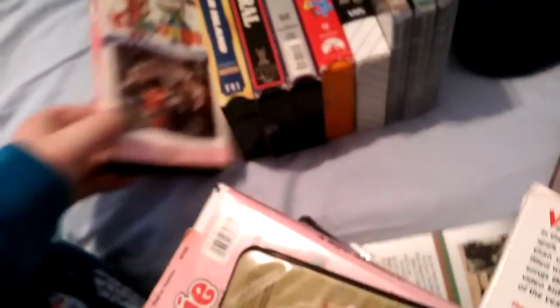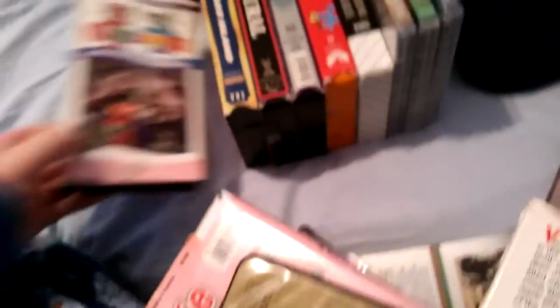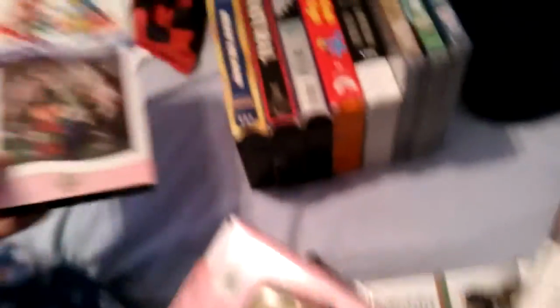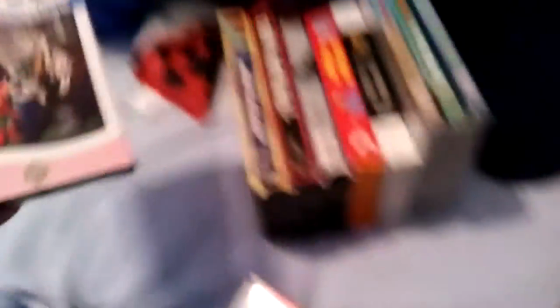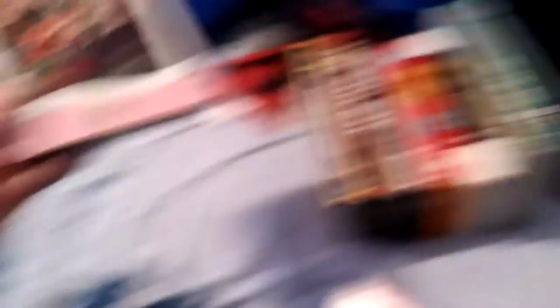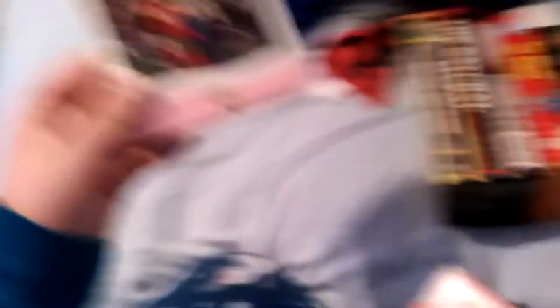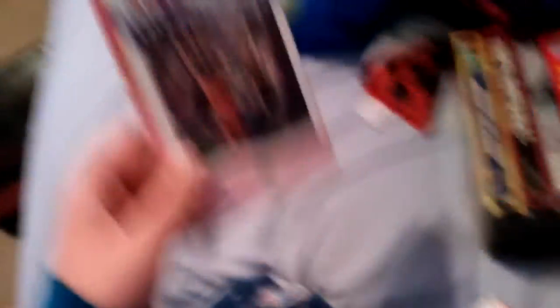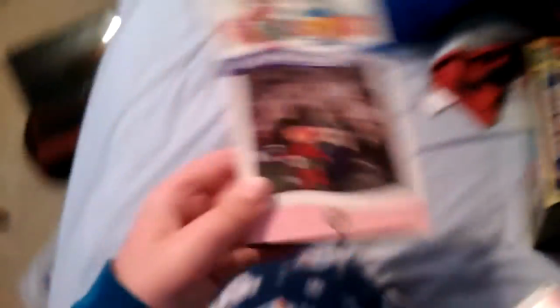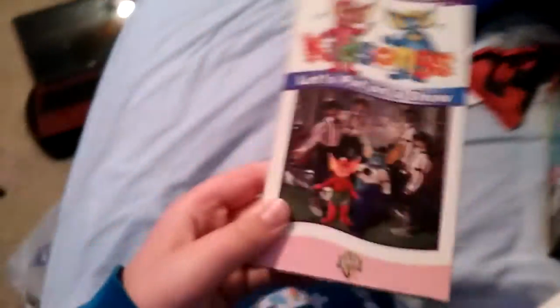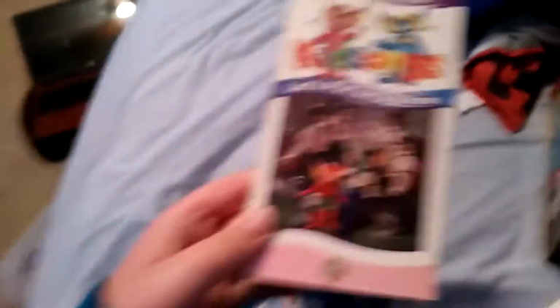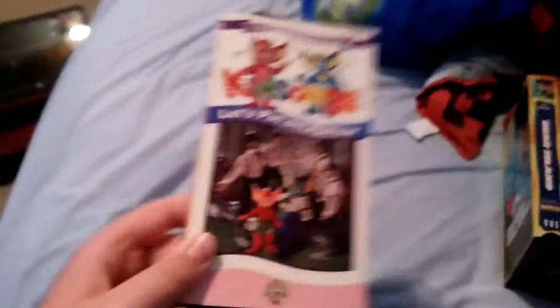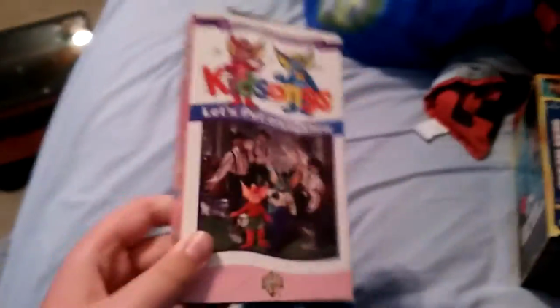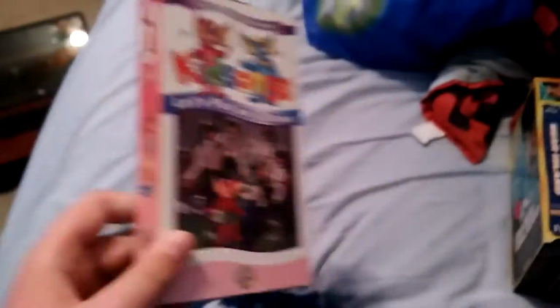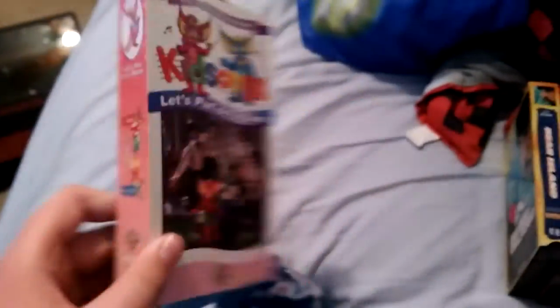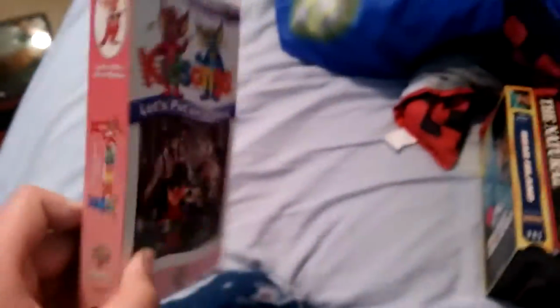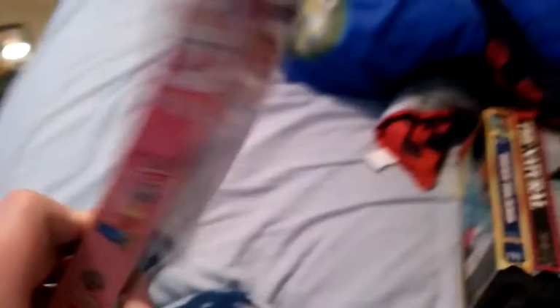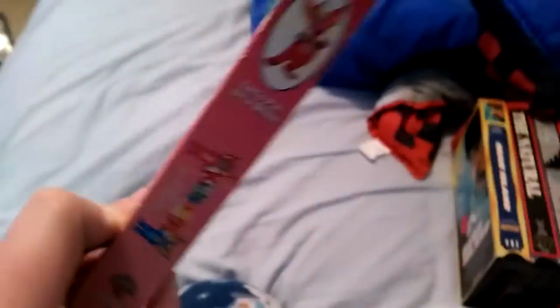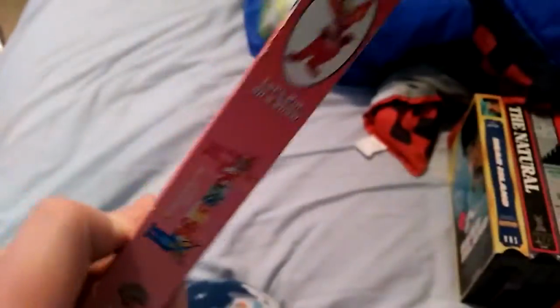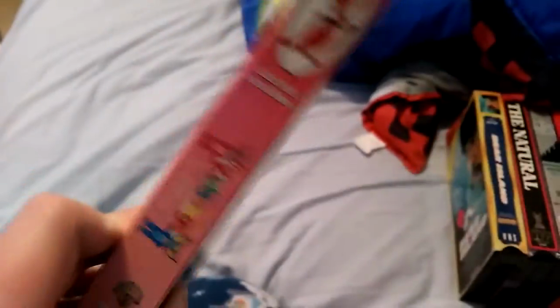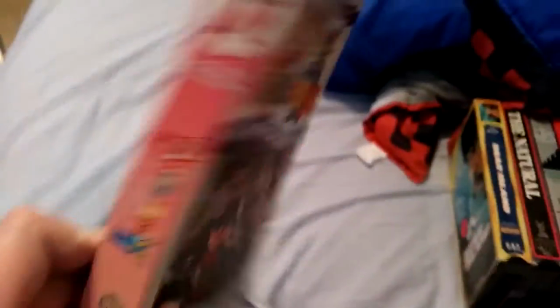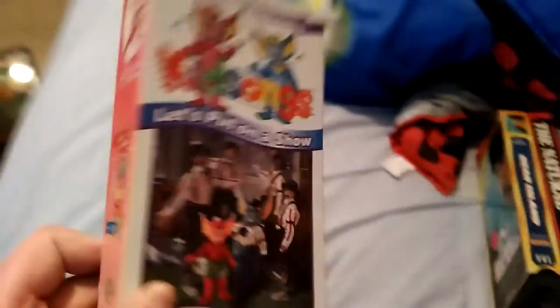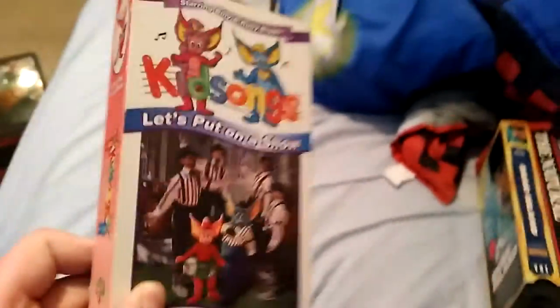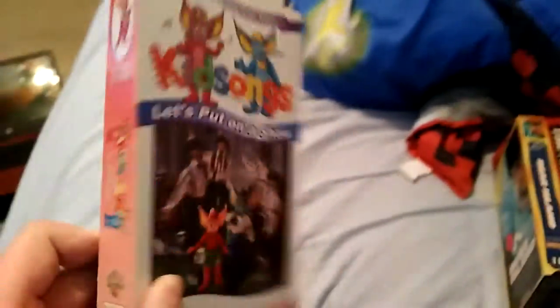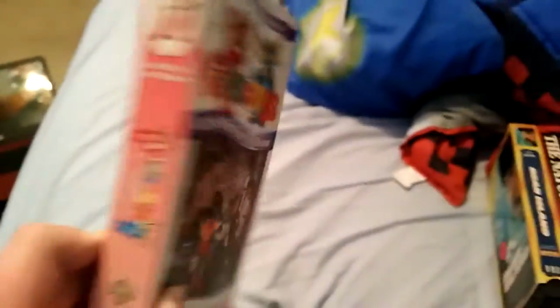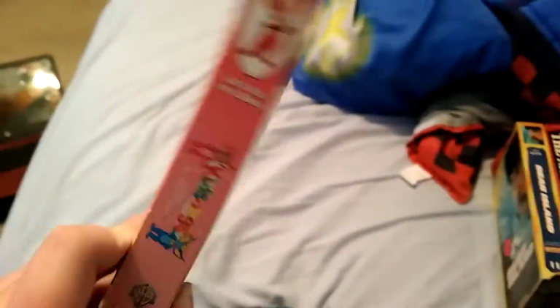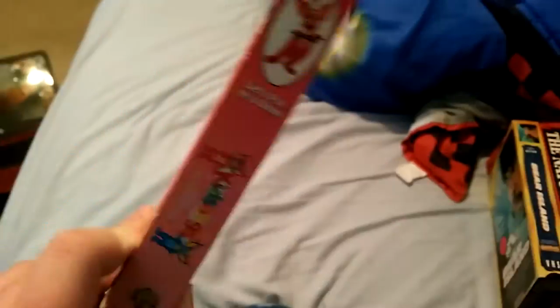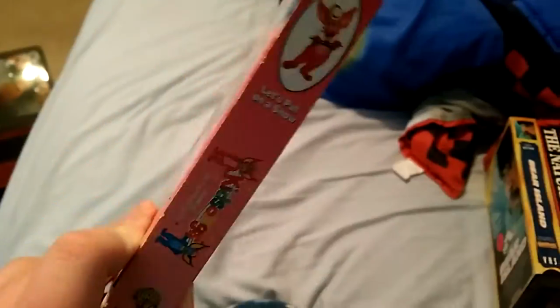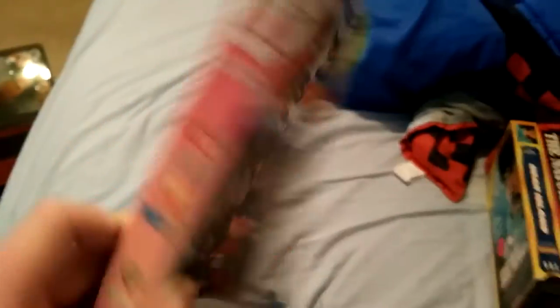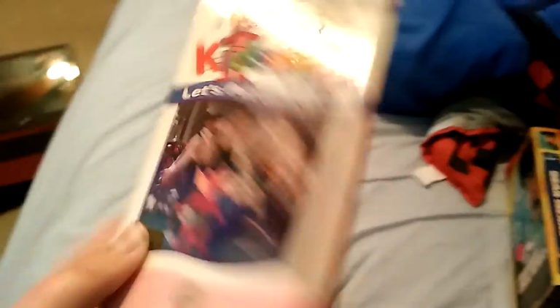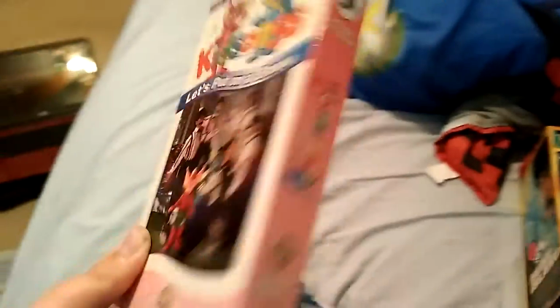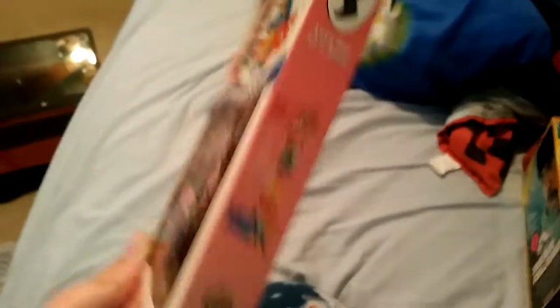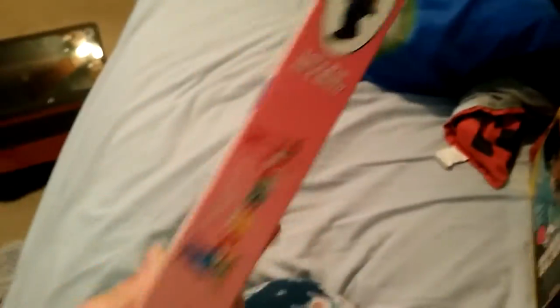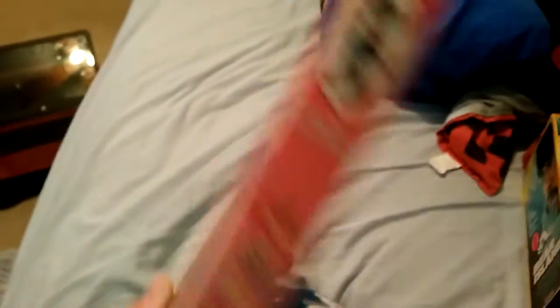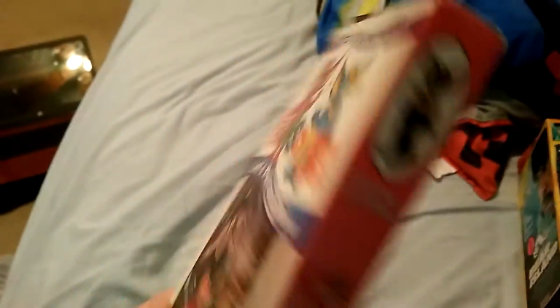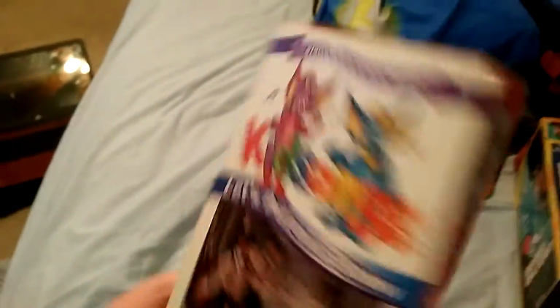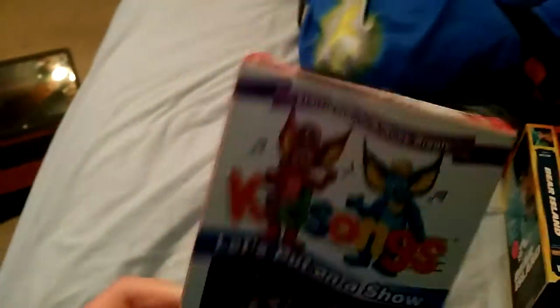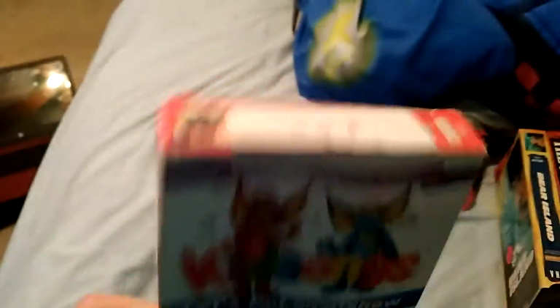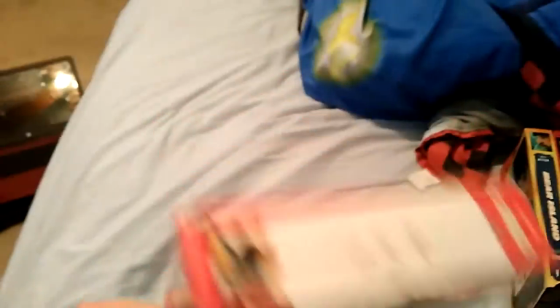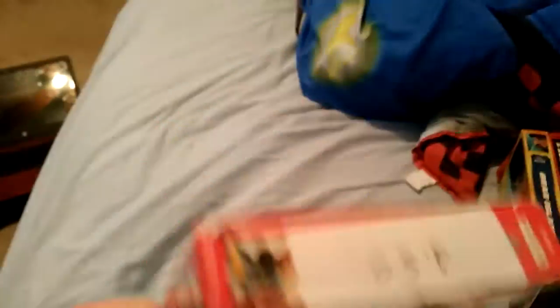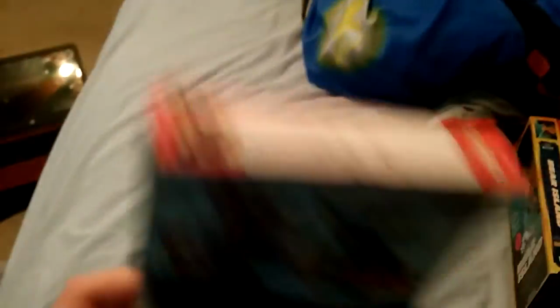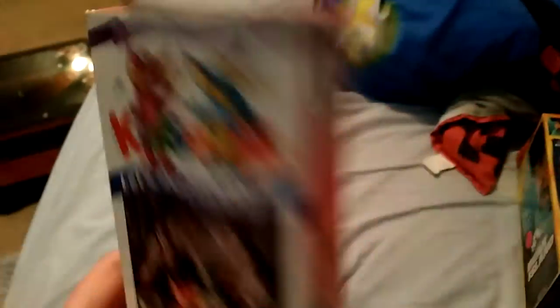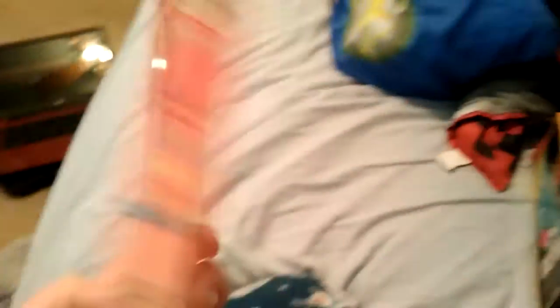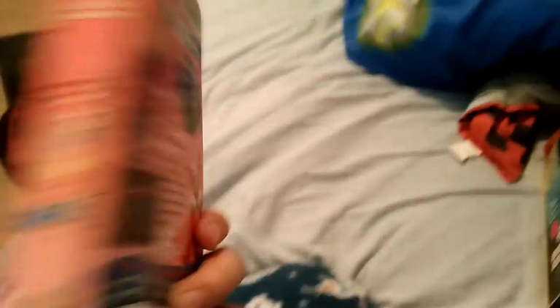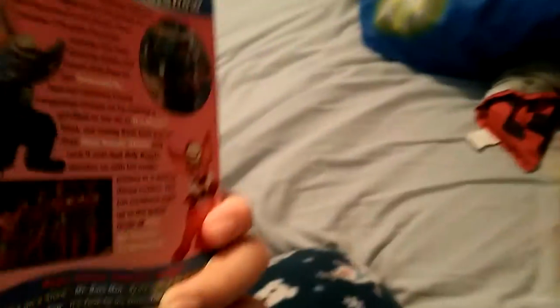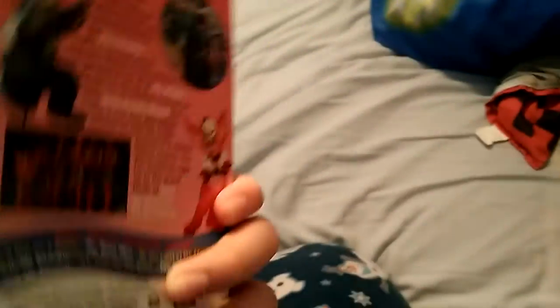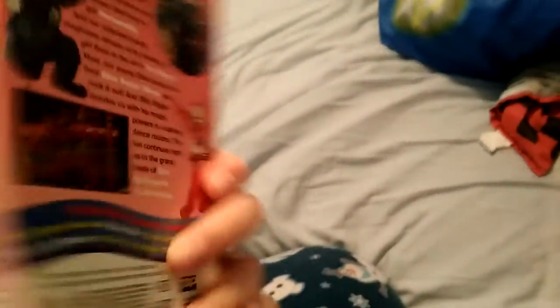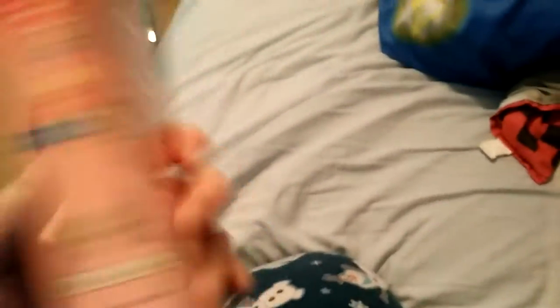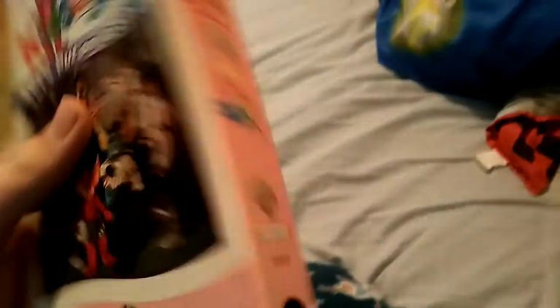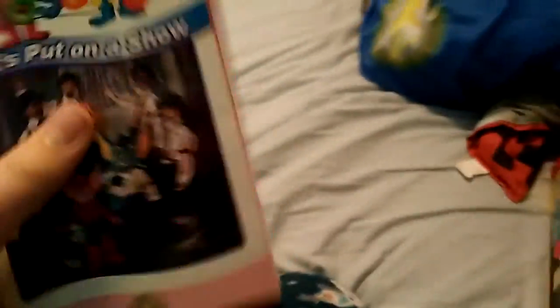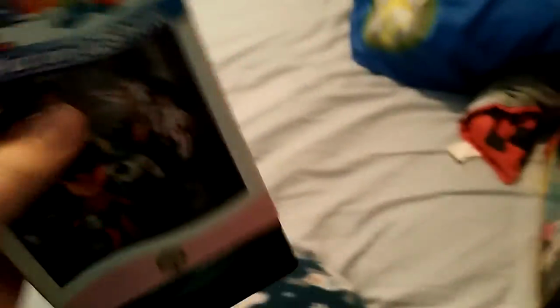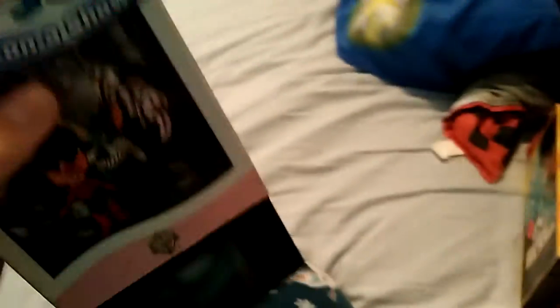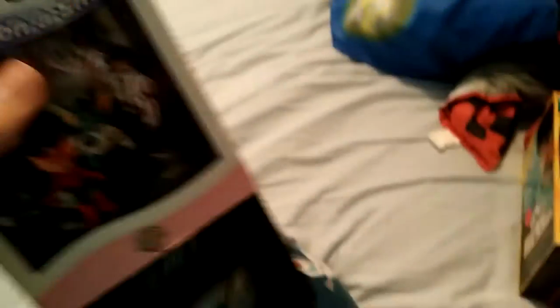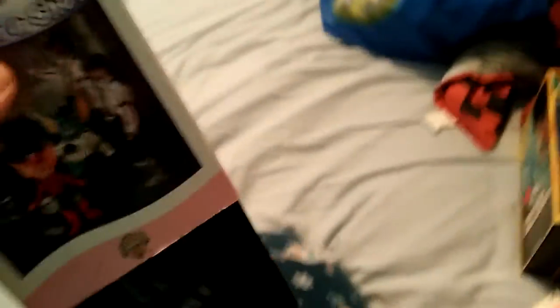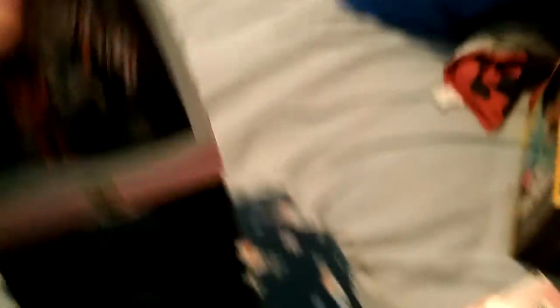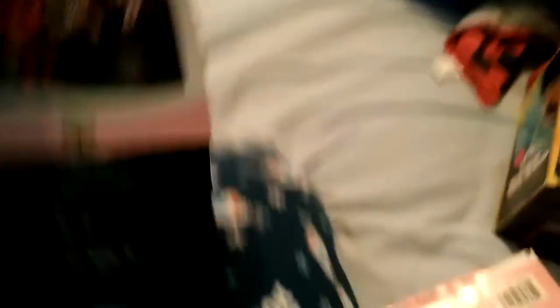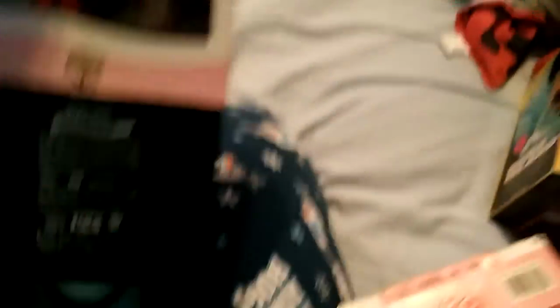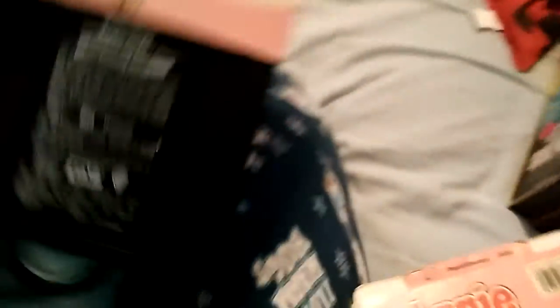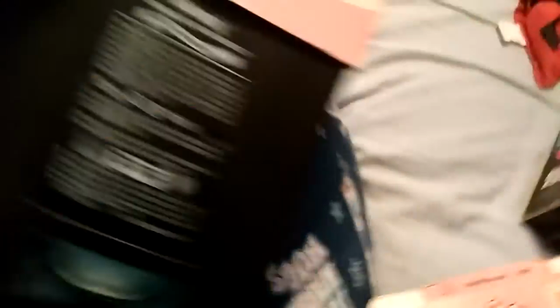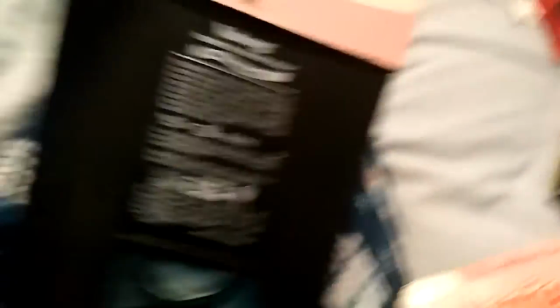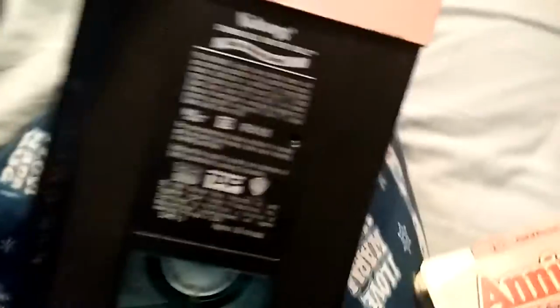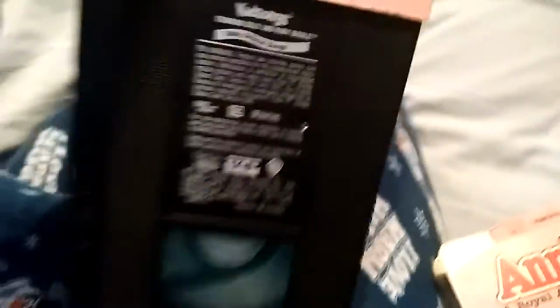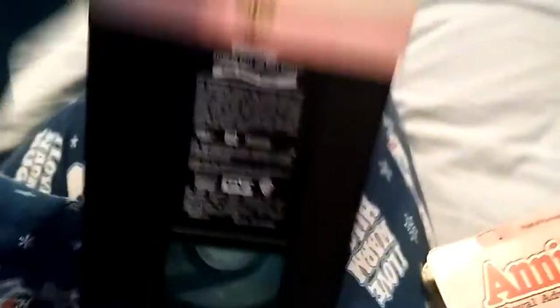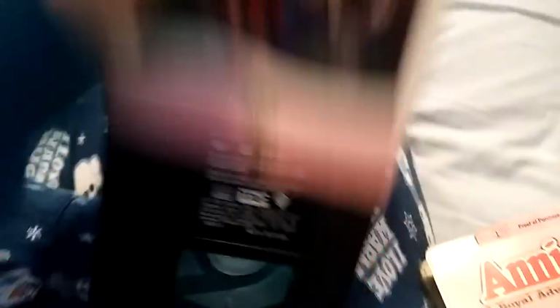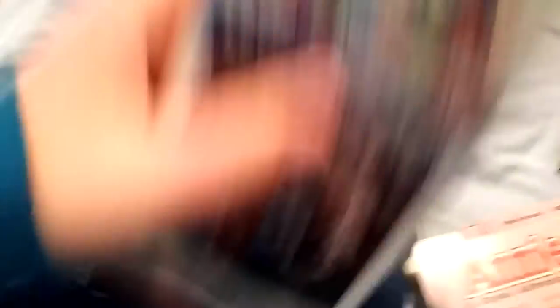Kid Songs: Let's Put On a Show — front, spine, other spine. Top, back. And the ink label.